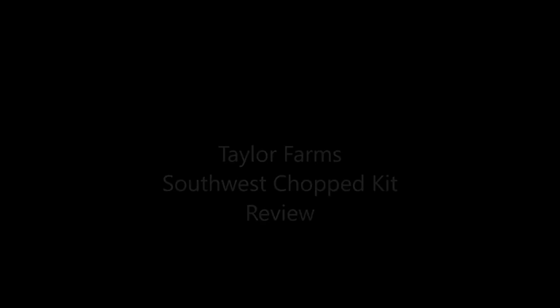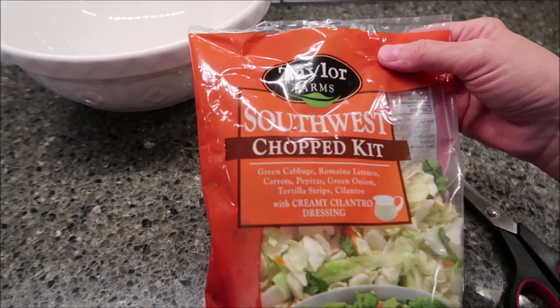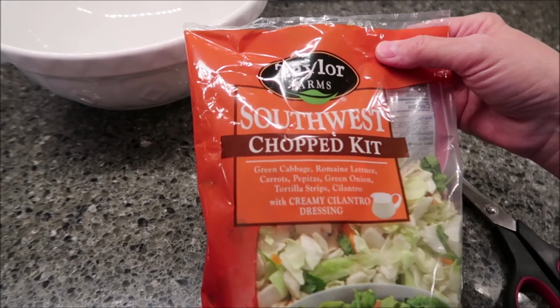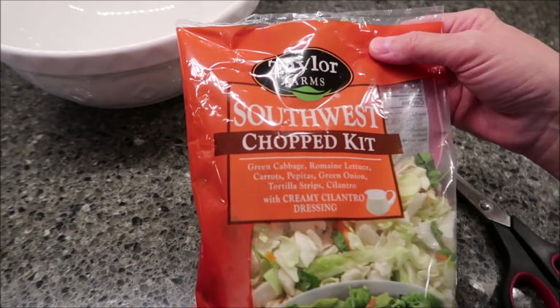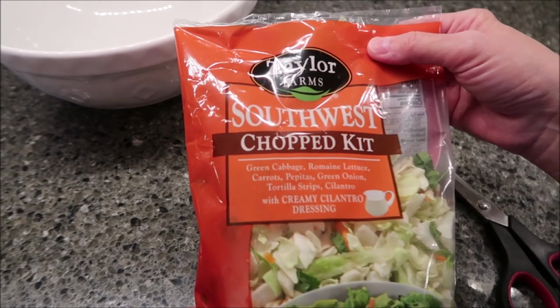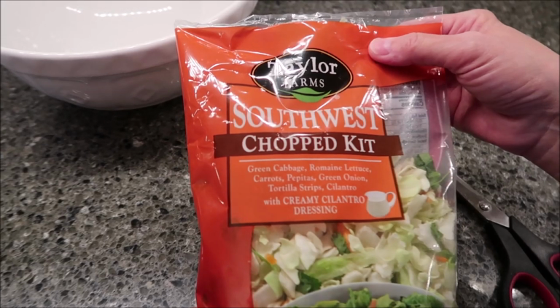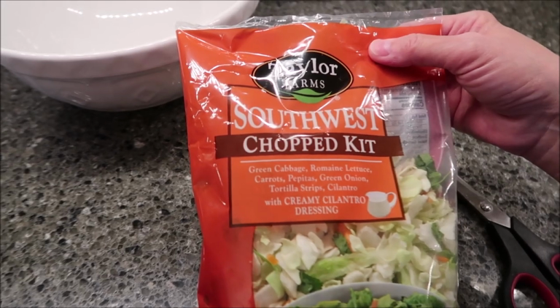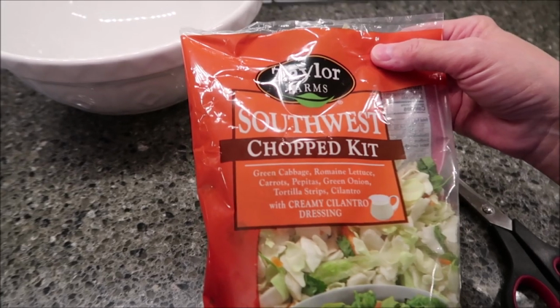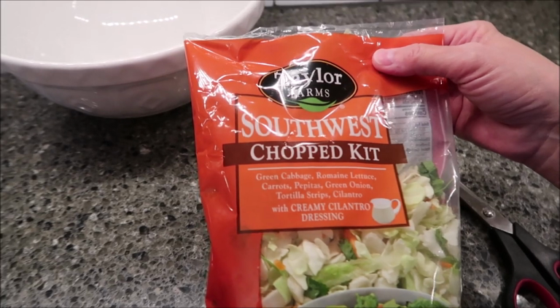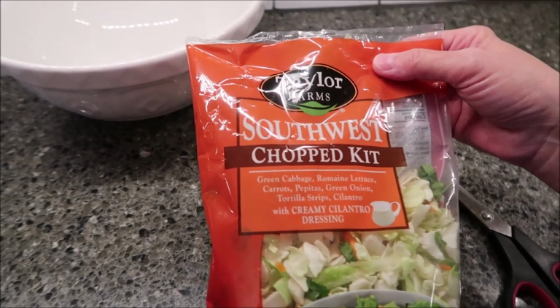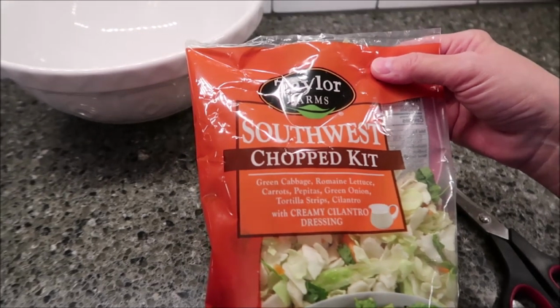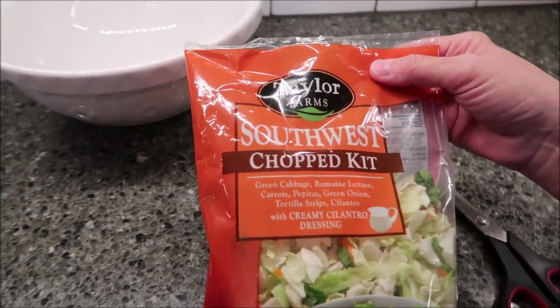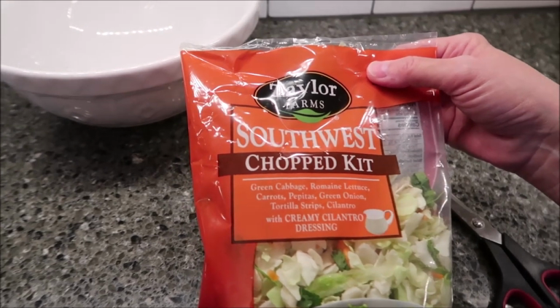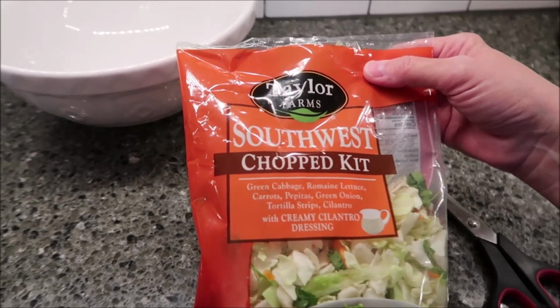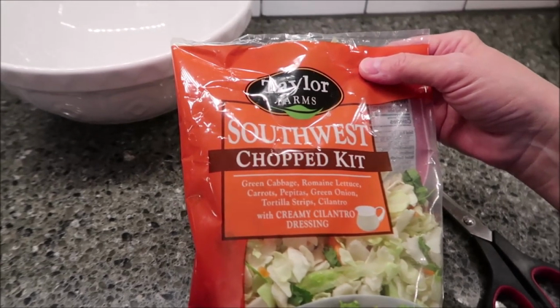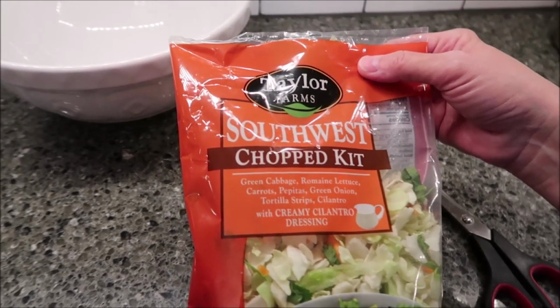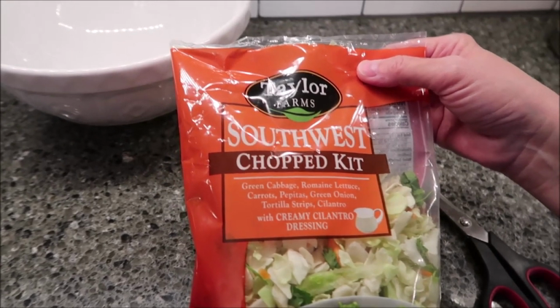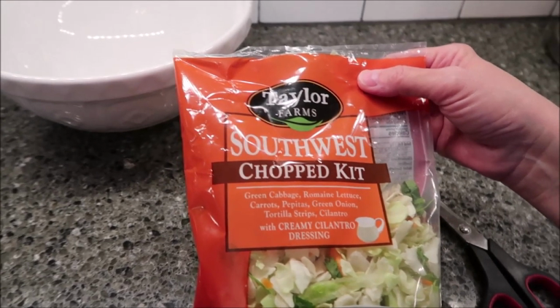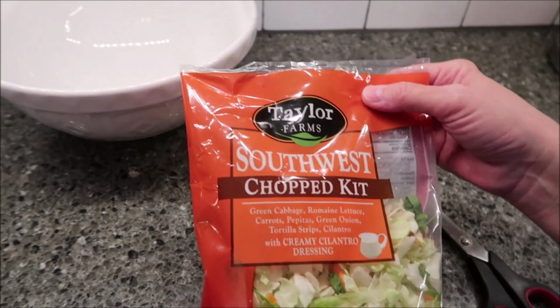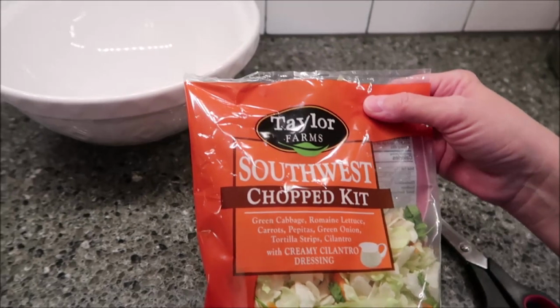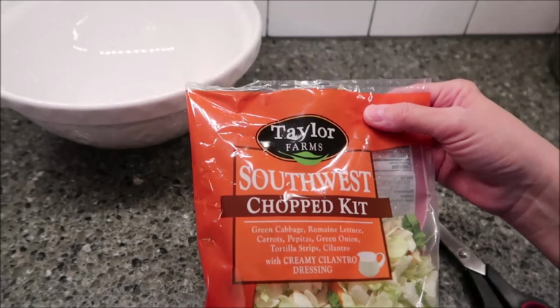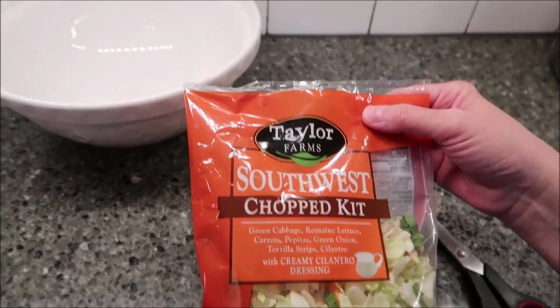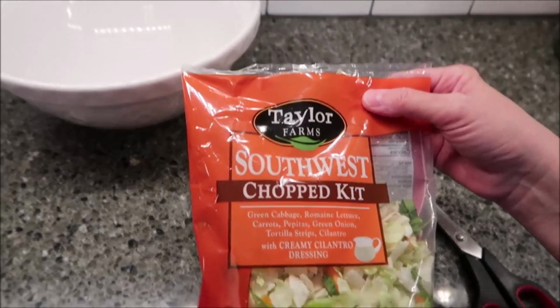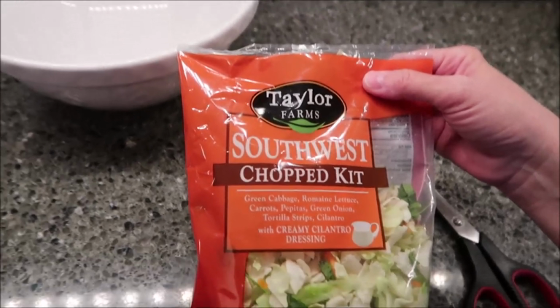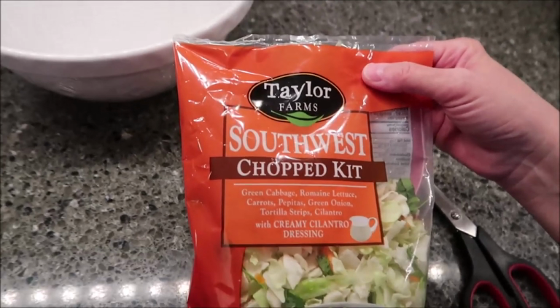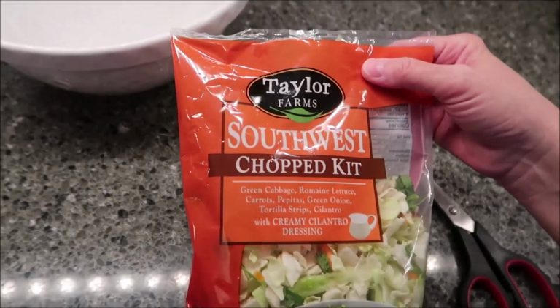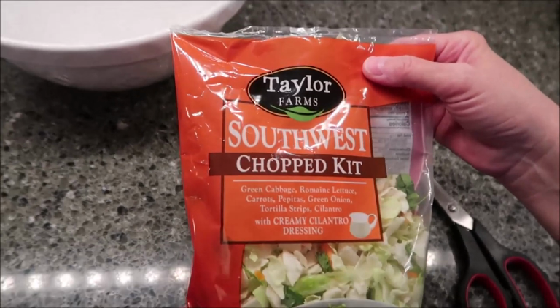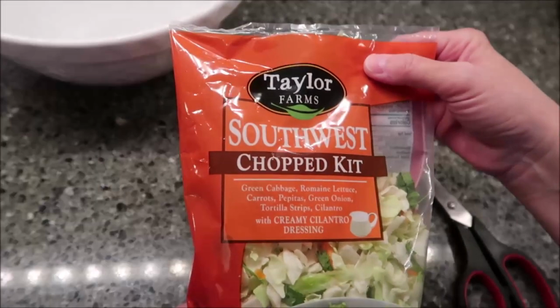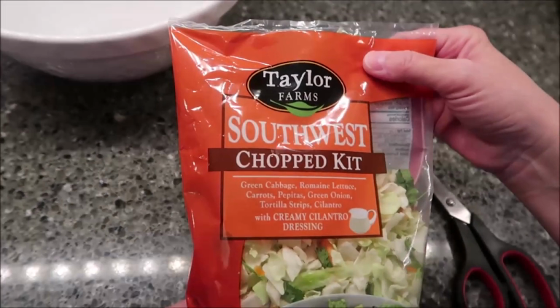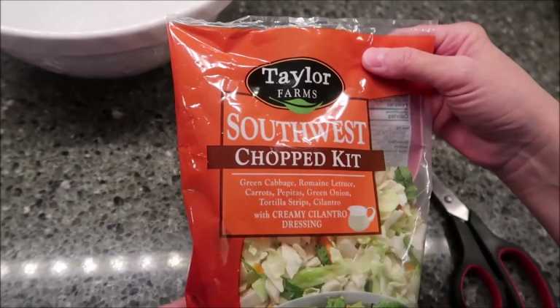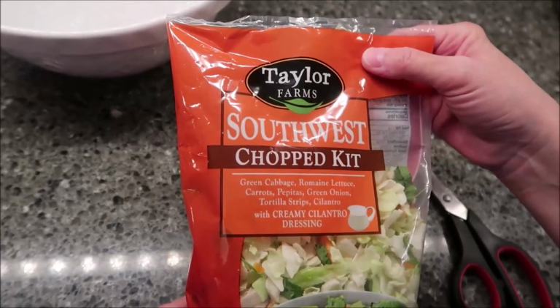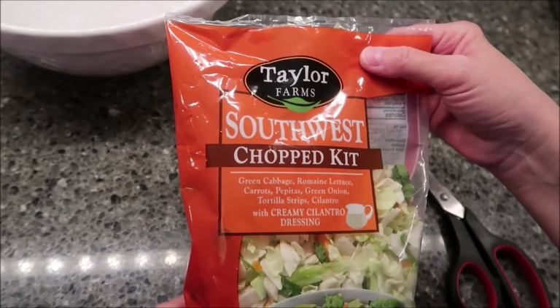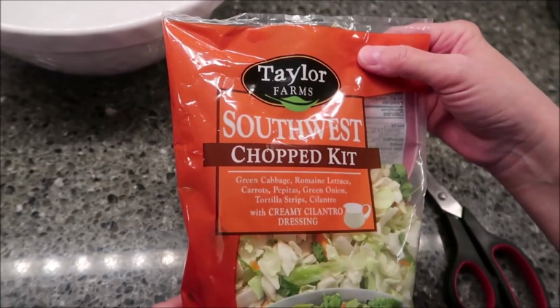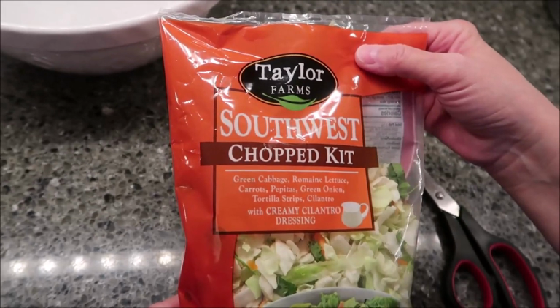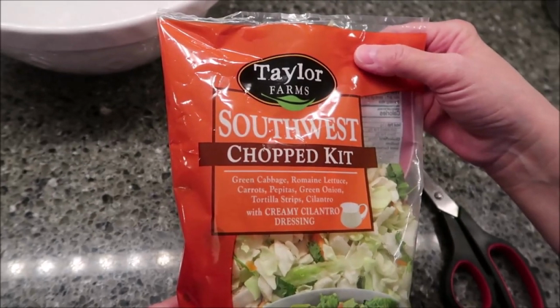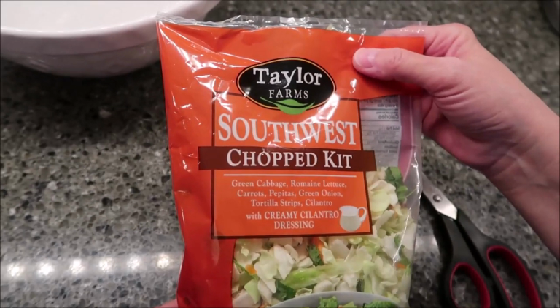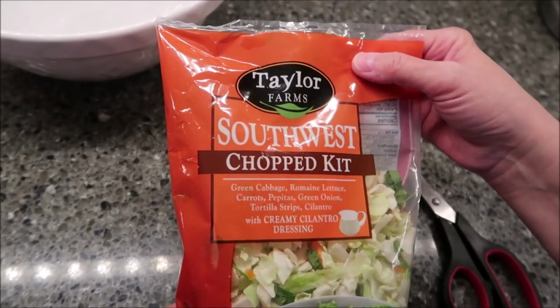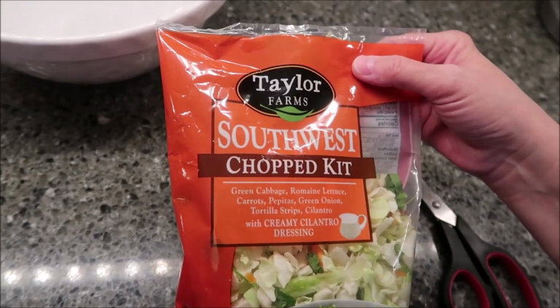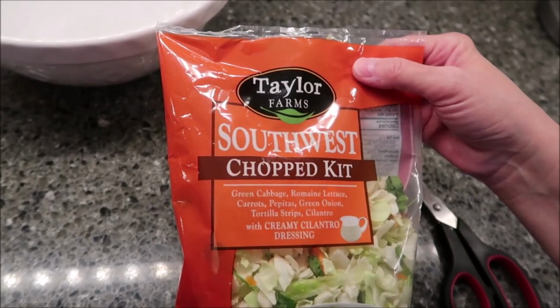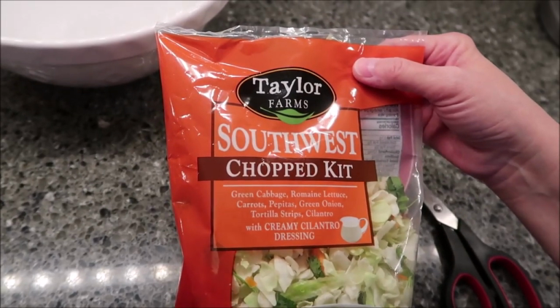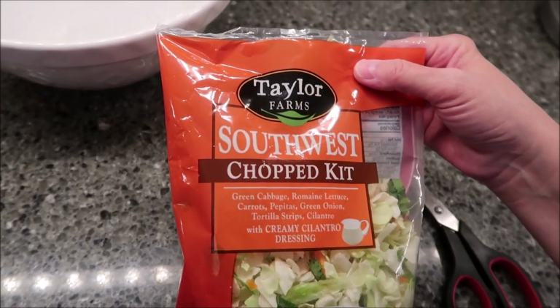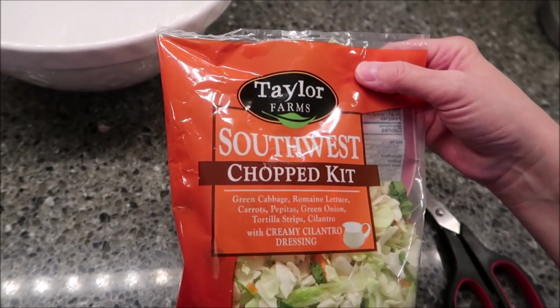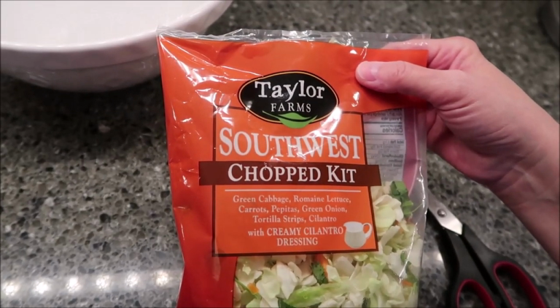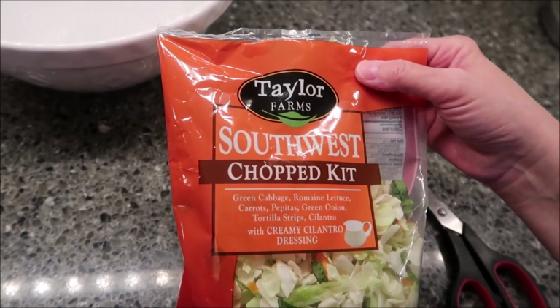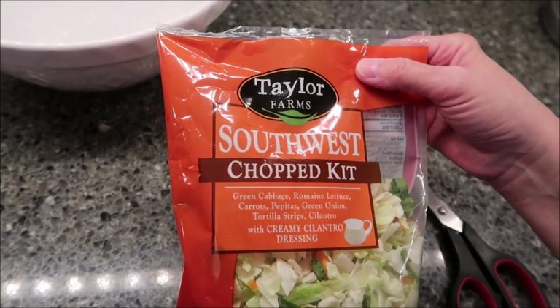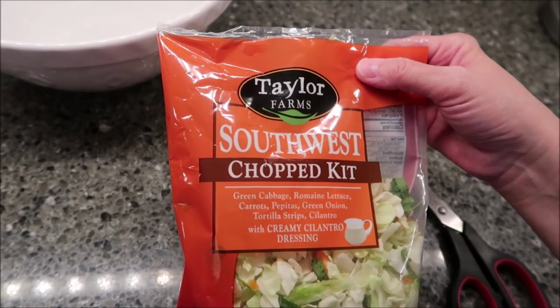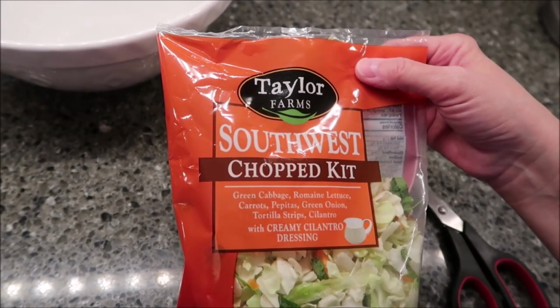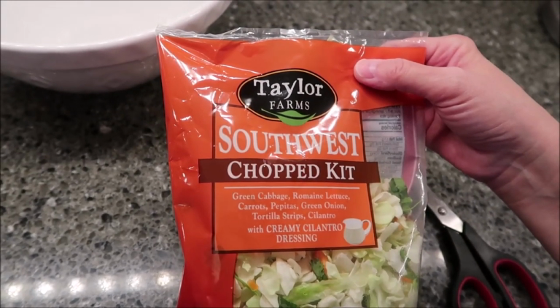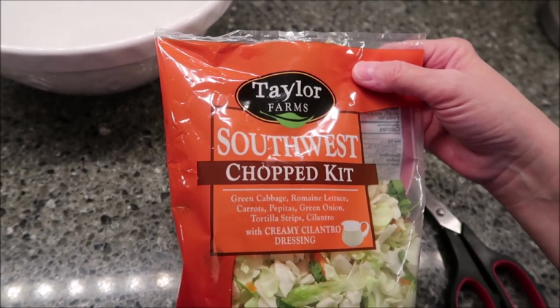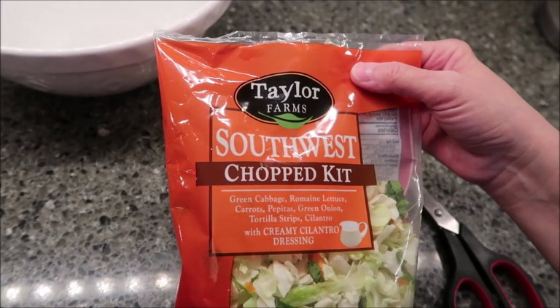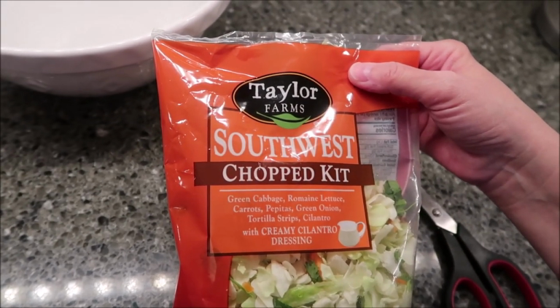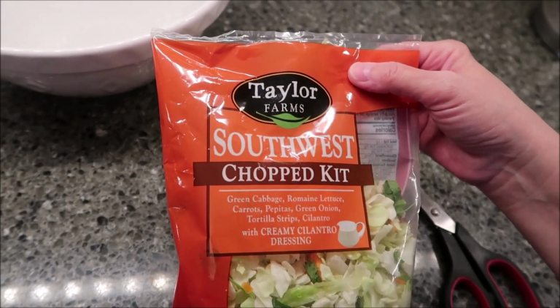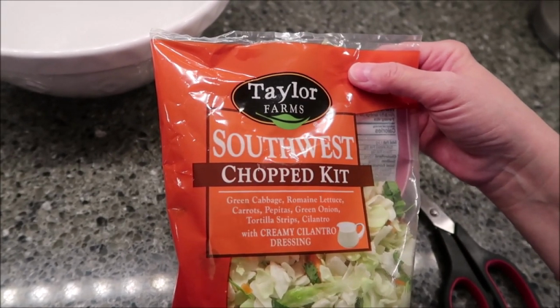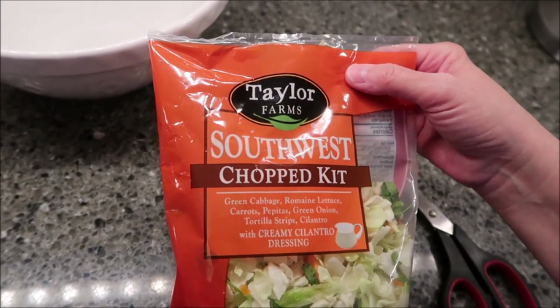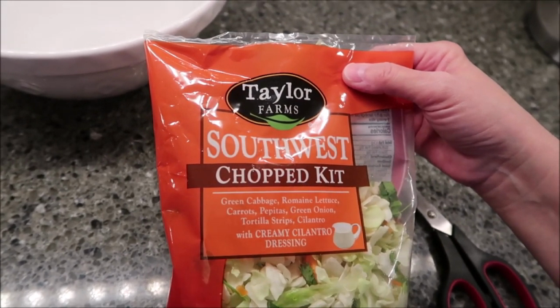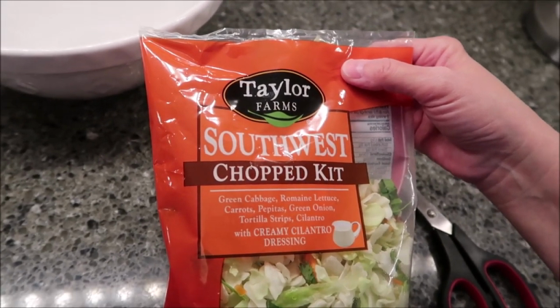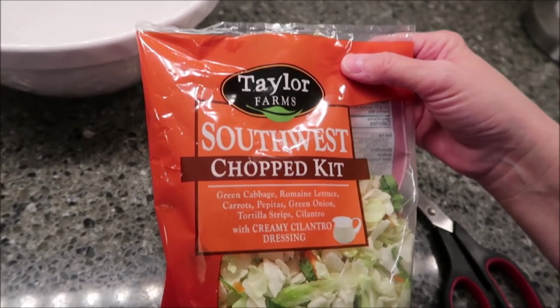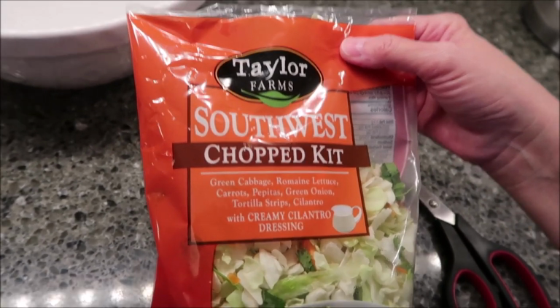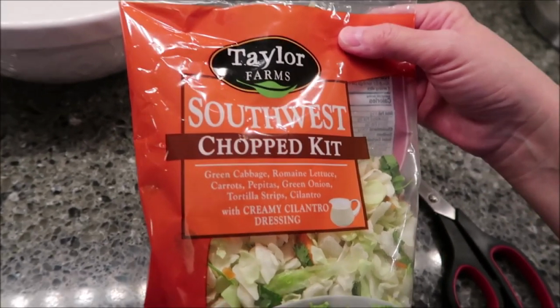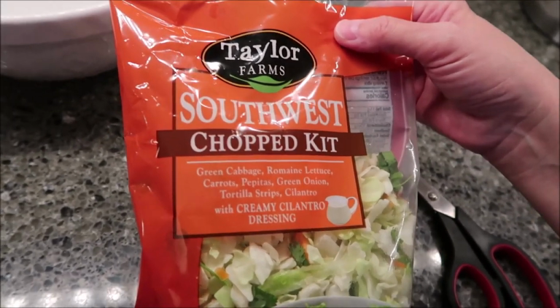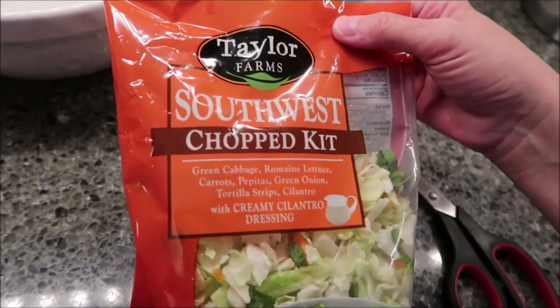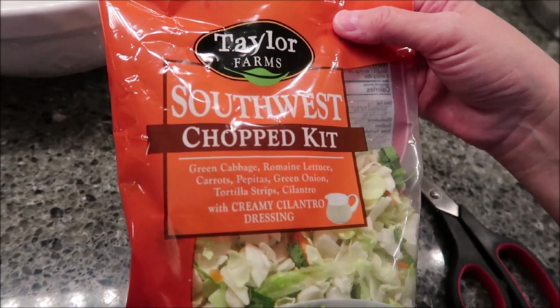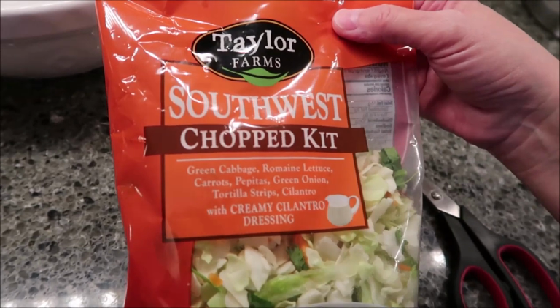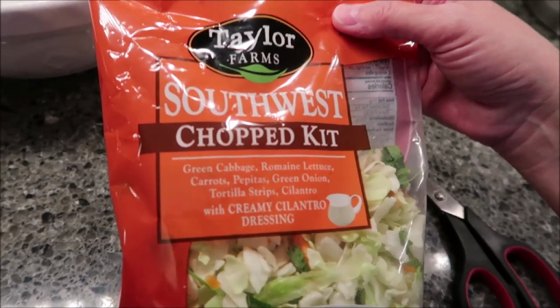Today, Kevin and I are going to be reviewing the Taylor Farms Southwest Chopped Kit. It was $3.99 at Meijer.